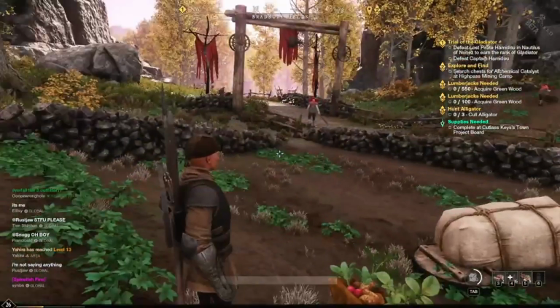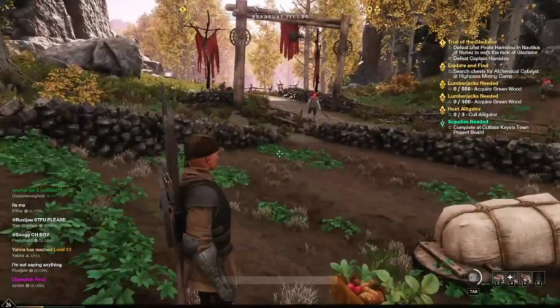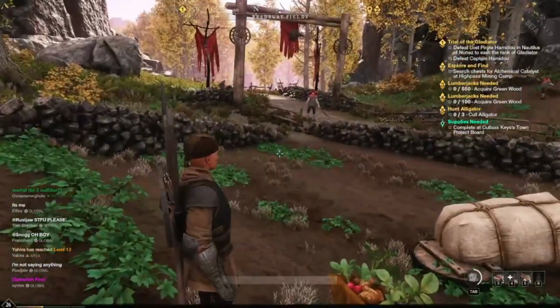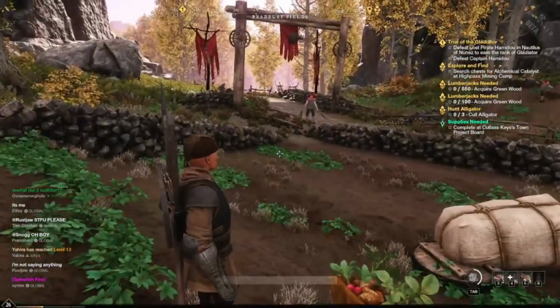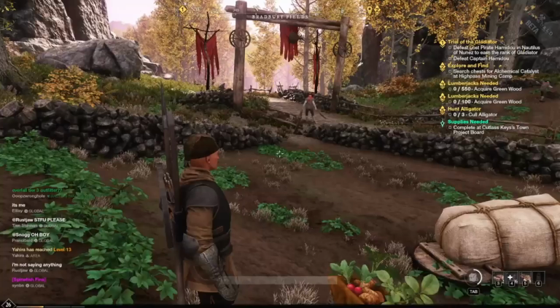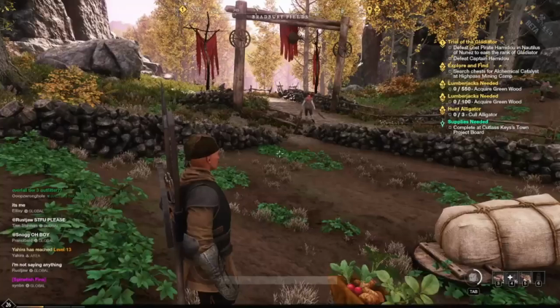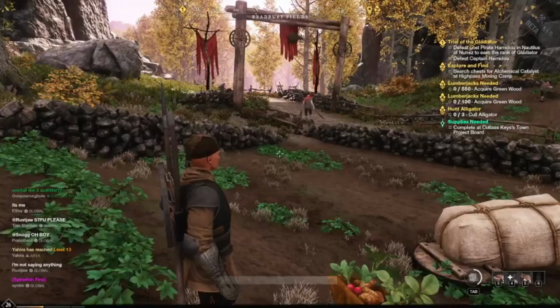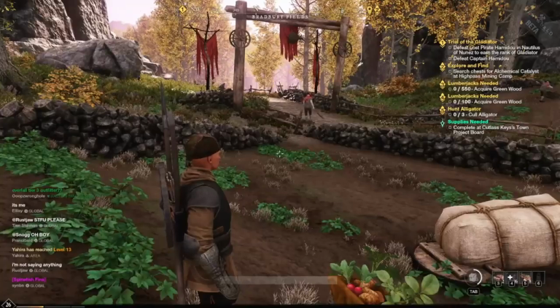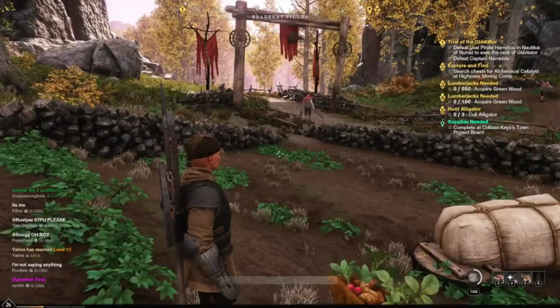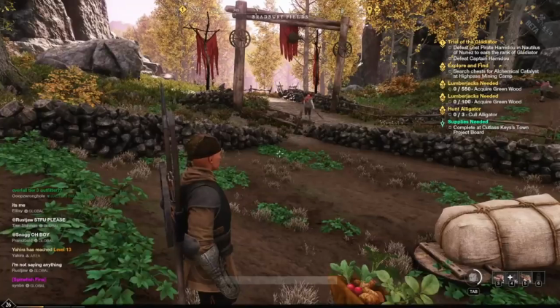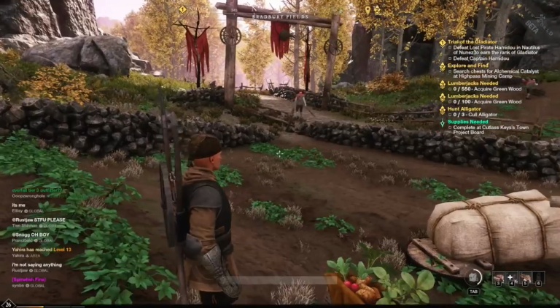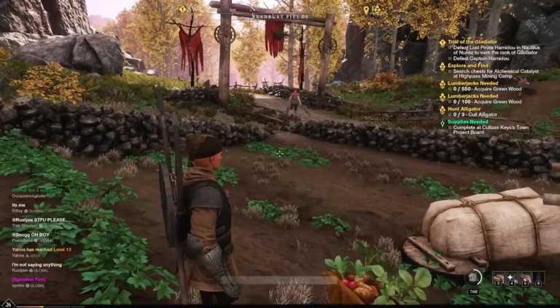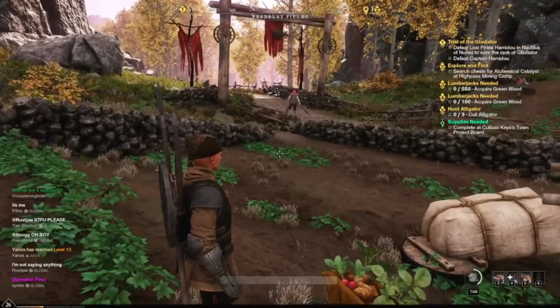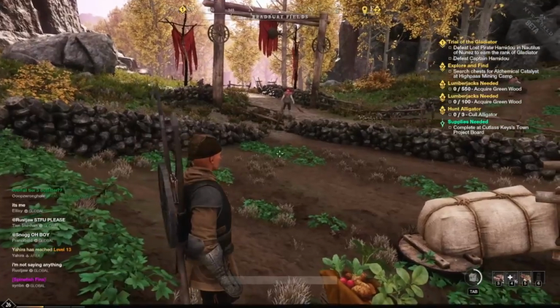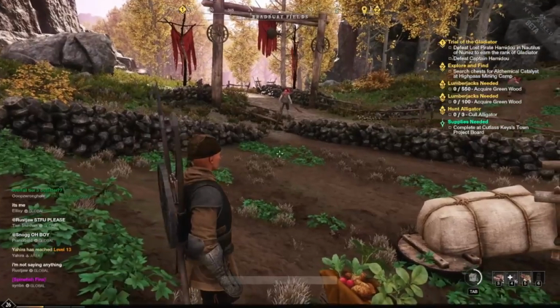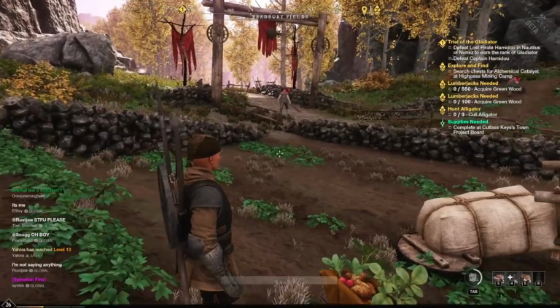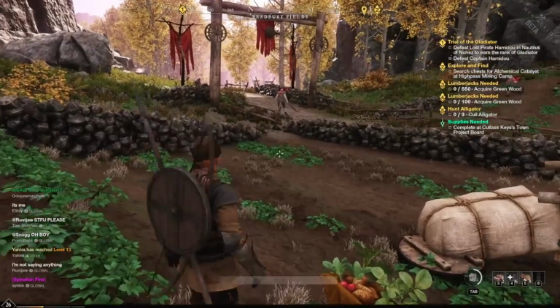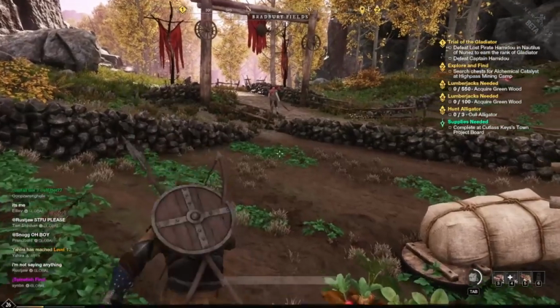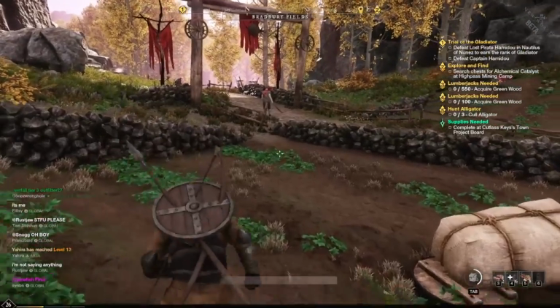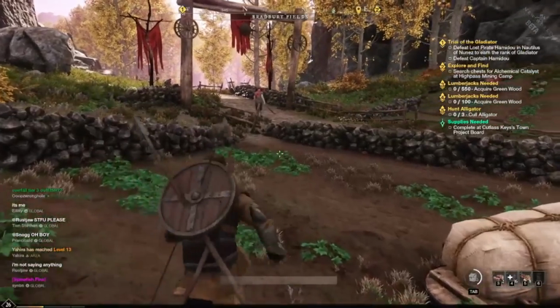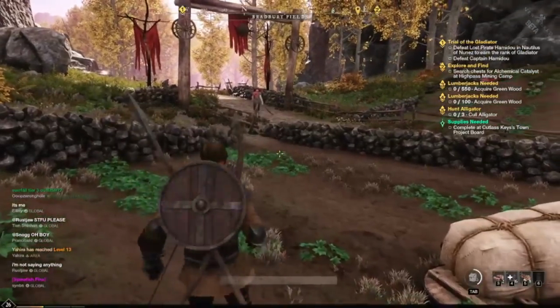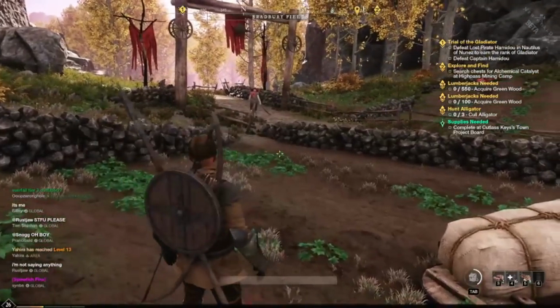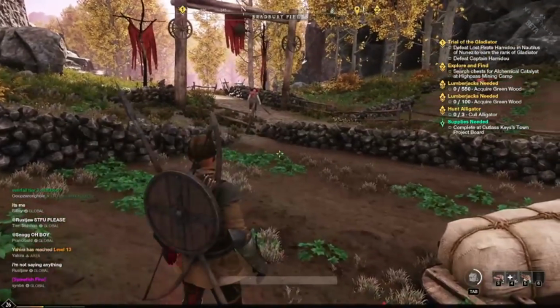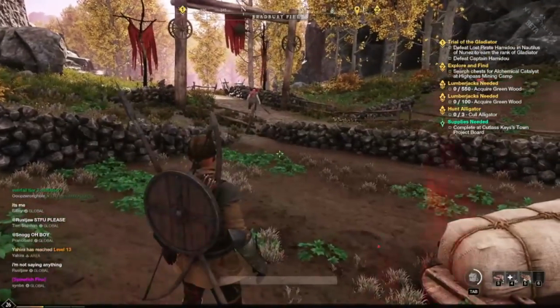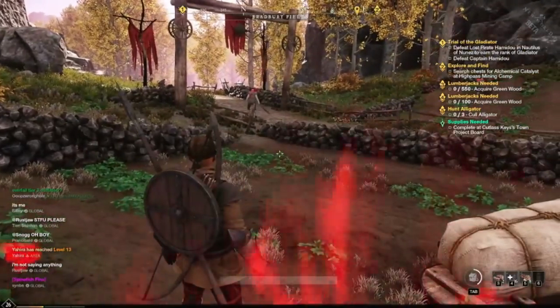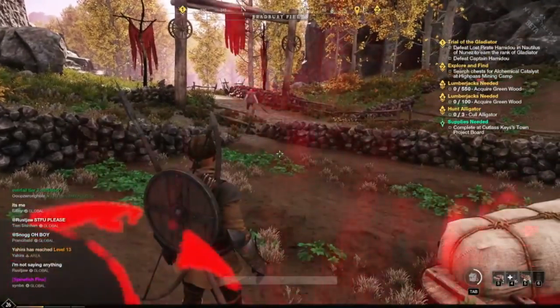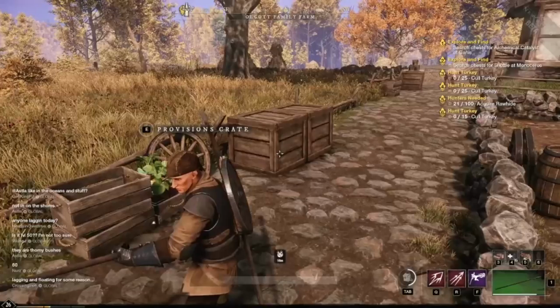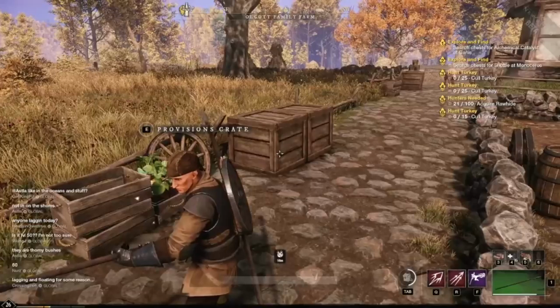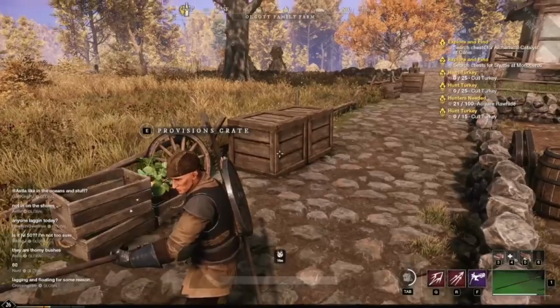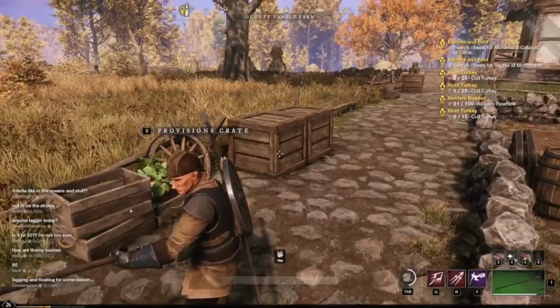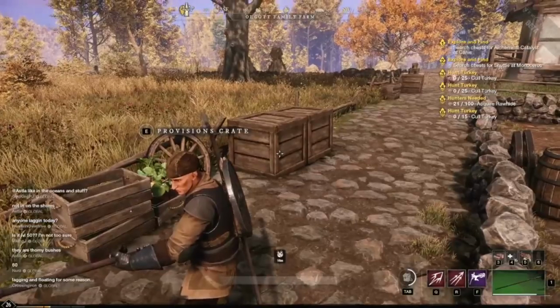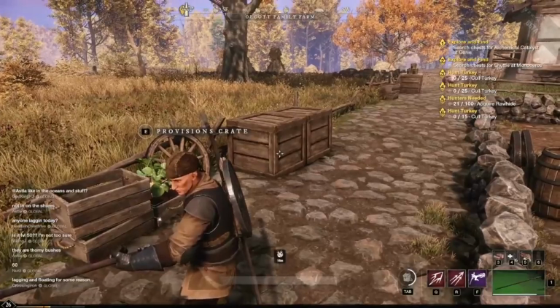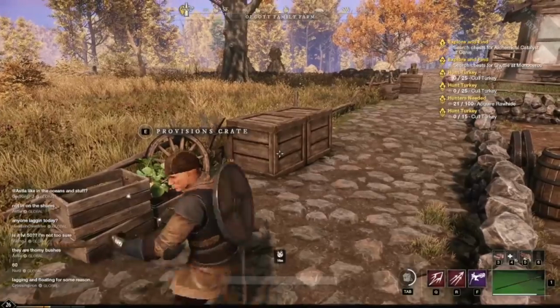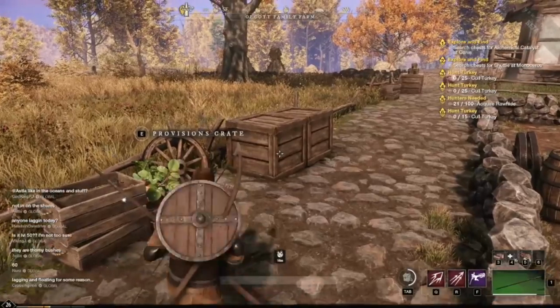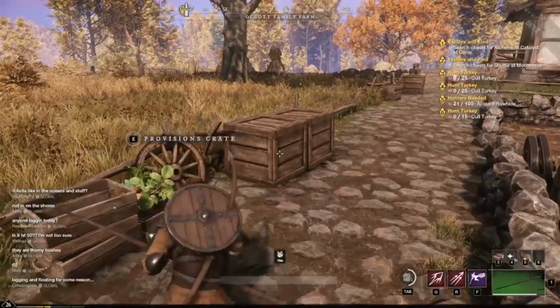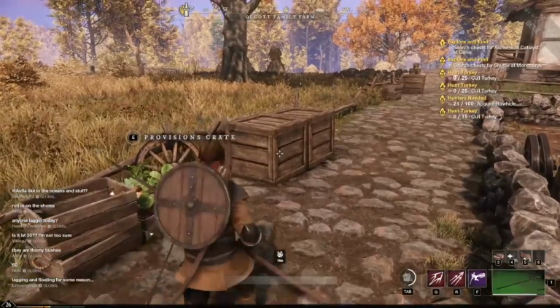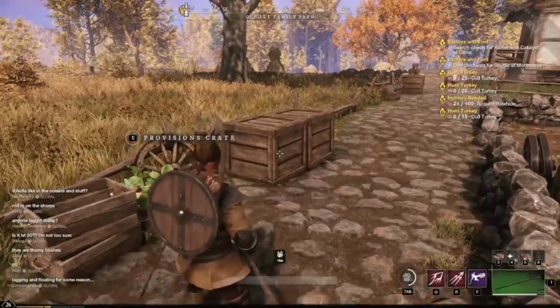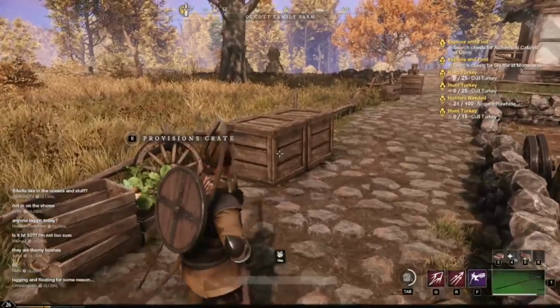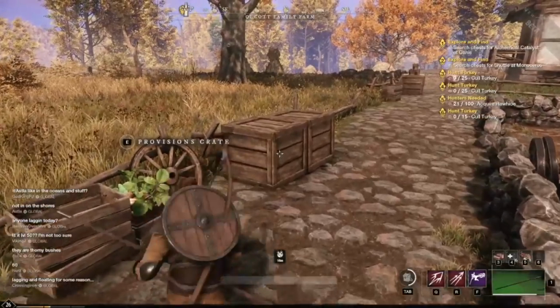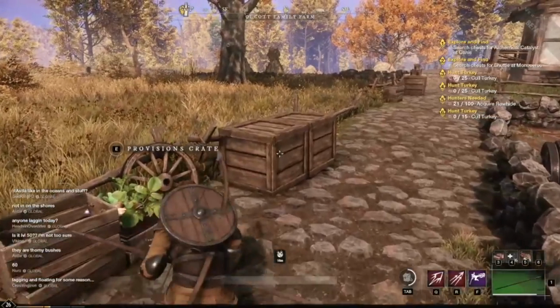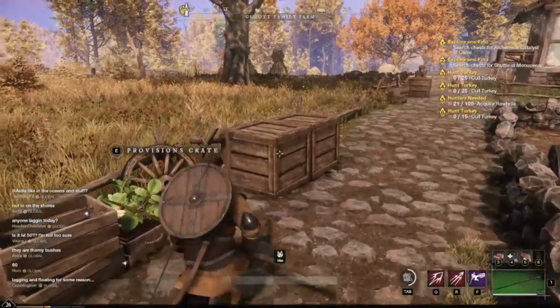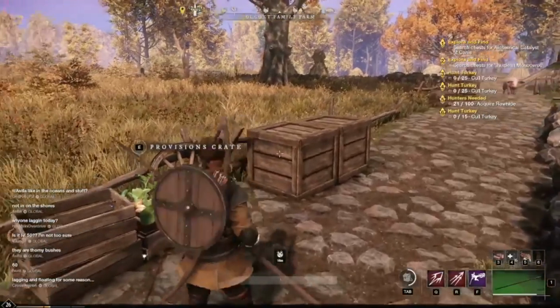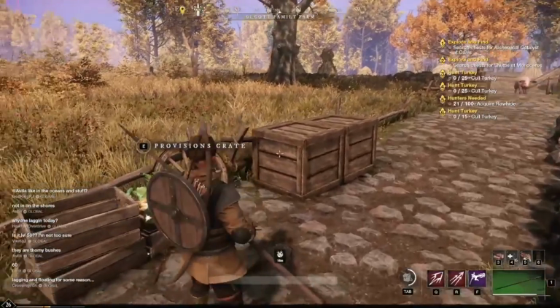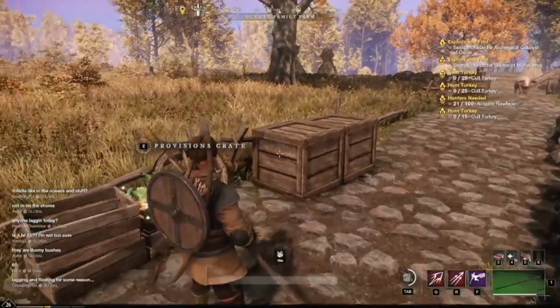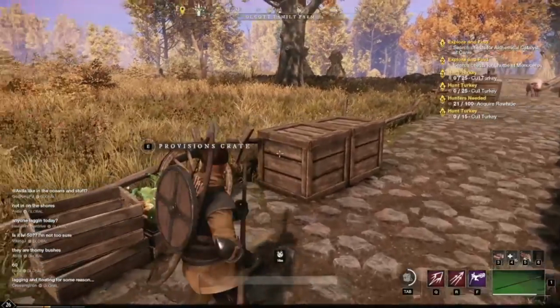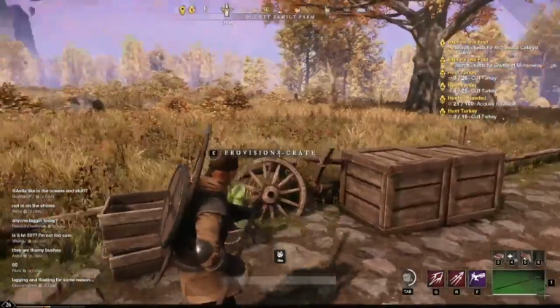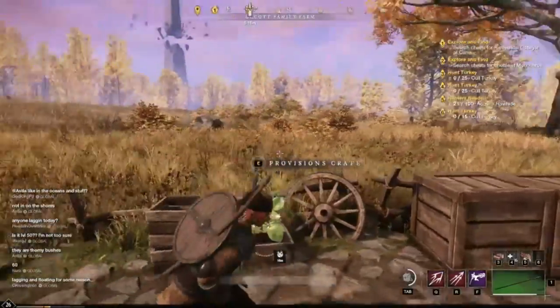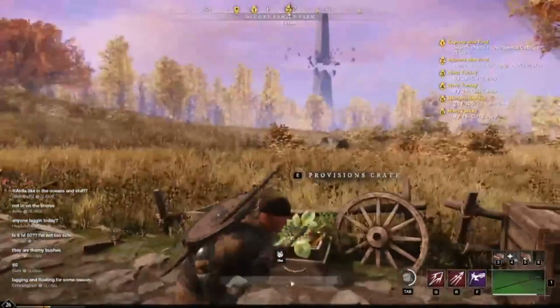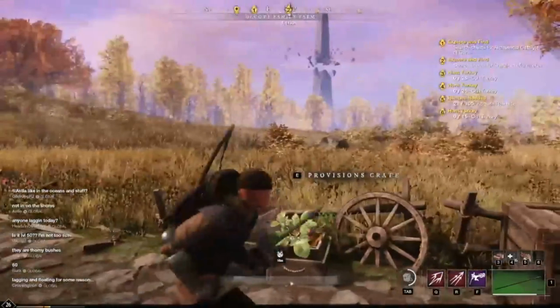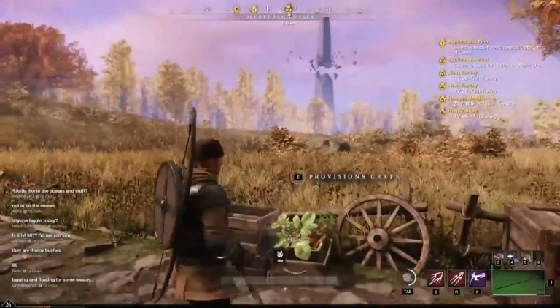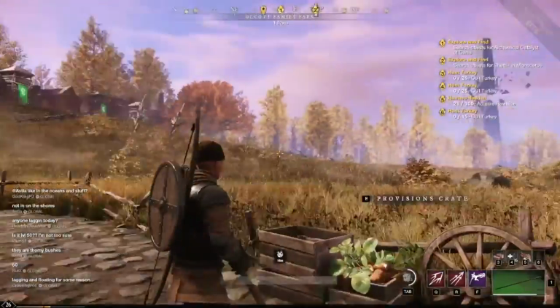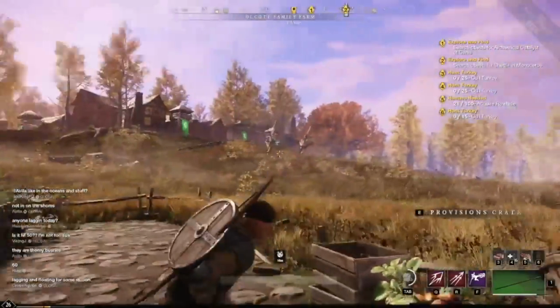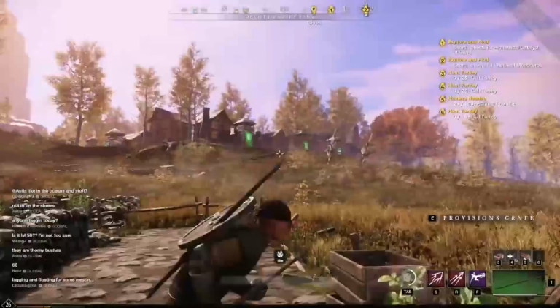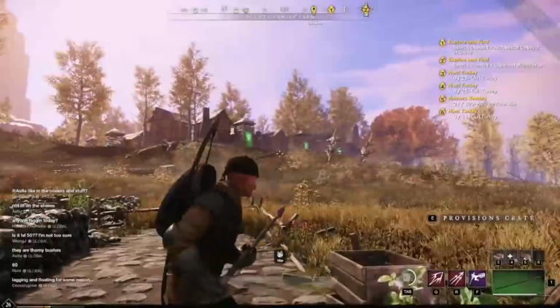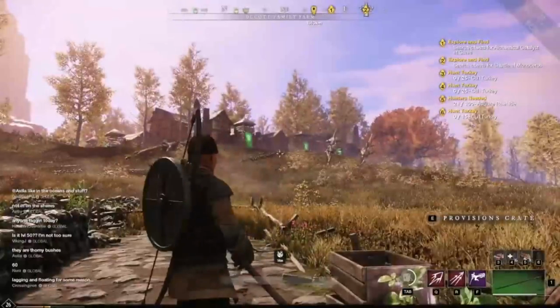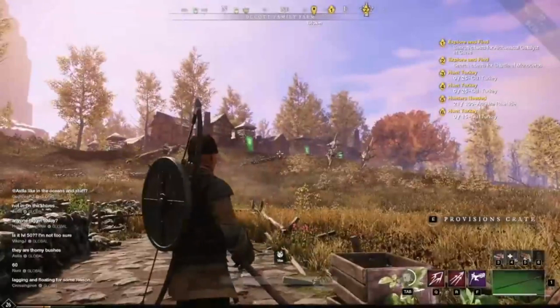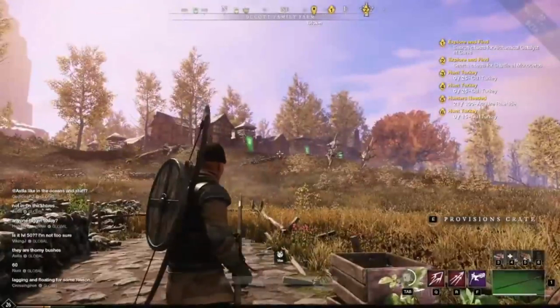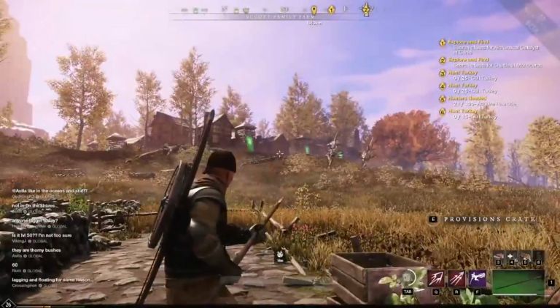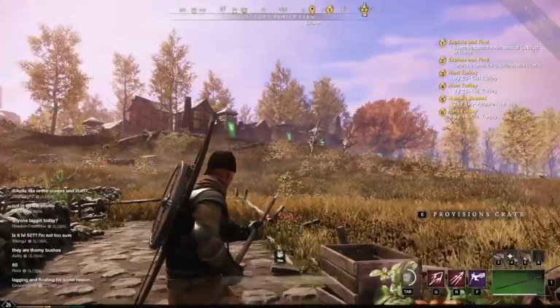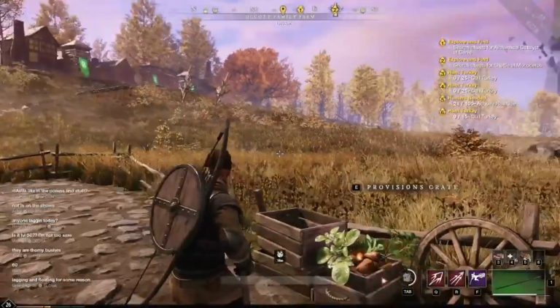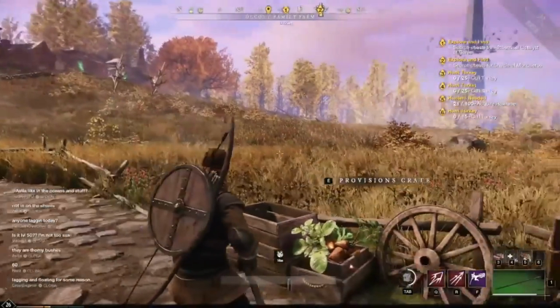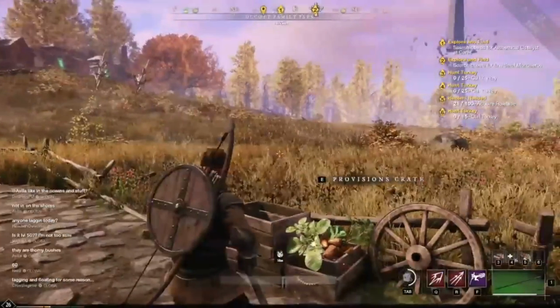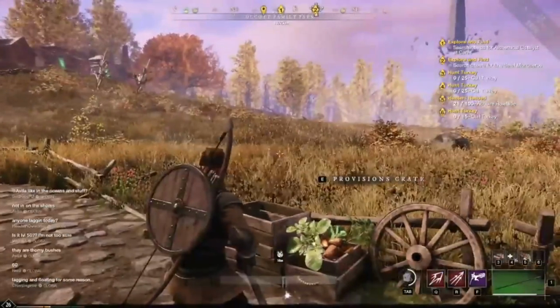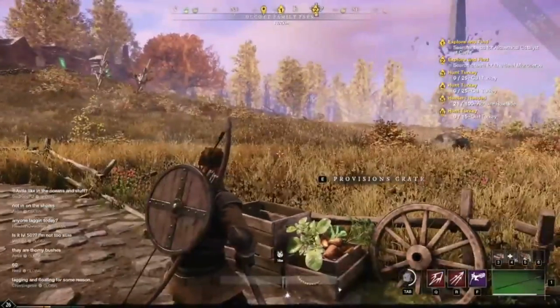But there are a lot more, so let's get to those. Another Provisions Crate that's pretty close to Everfall Town — there's the town right there.